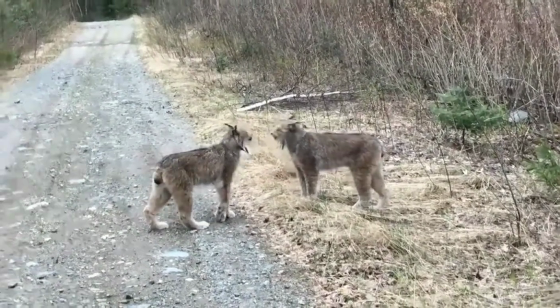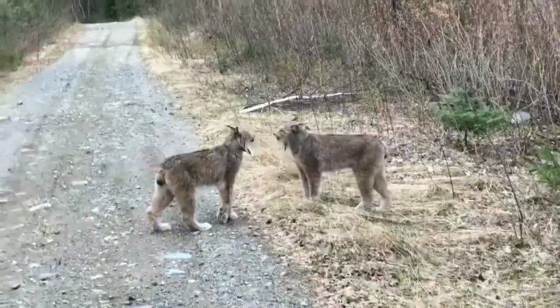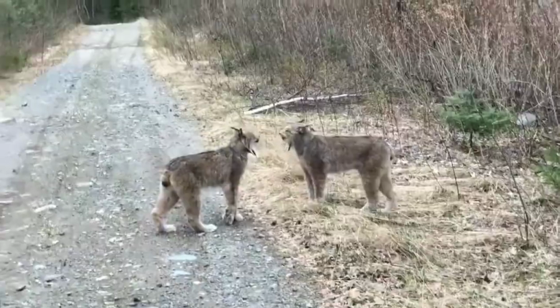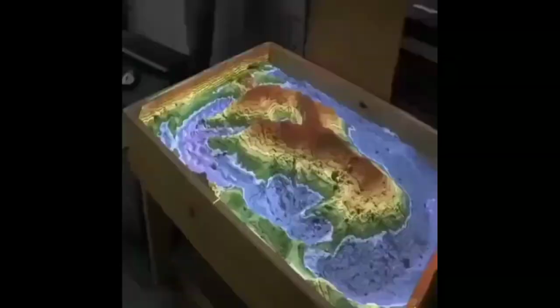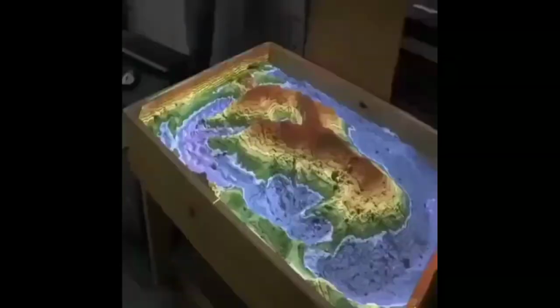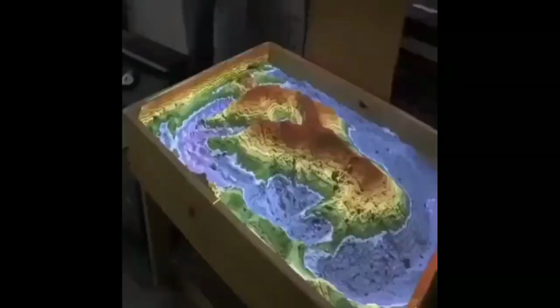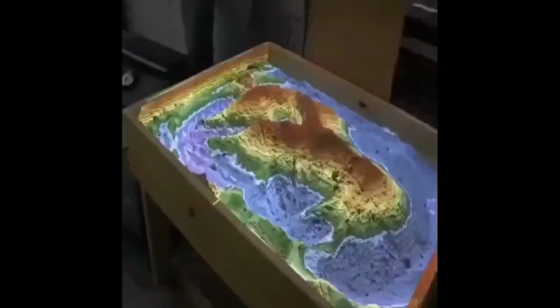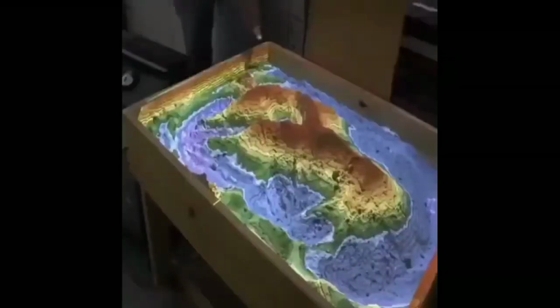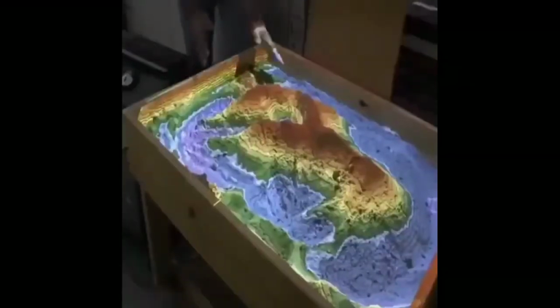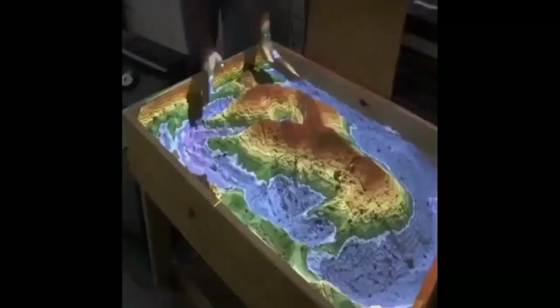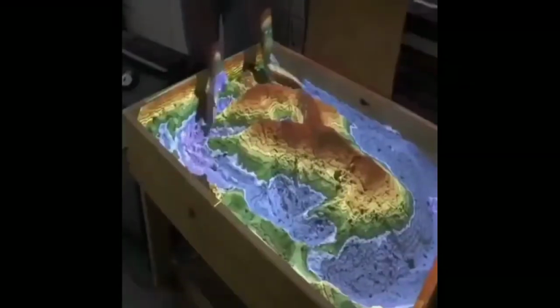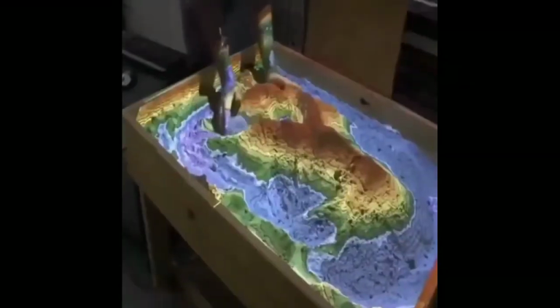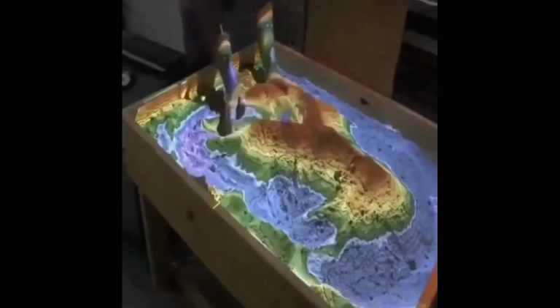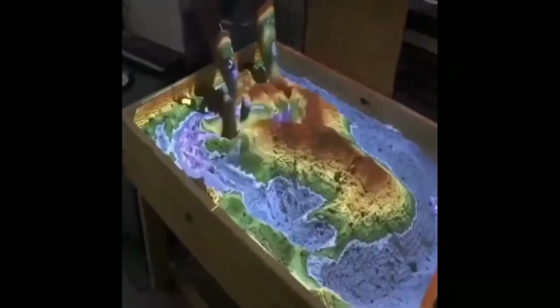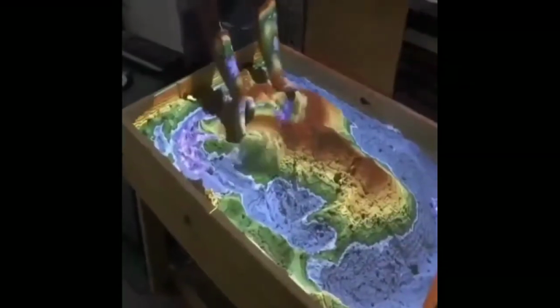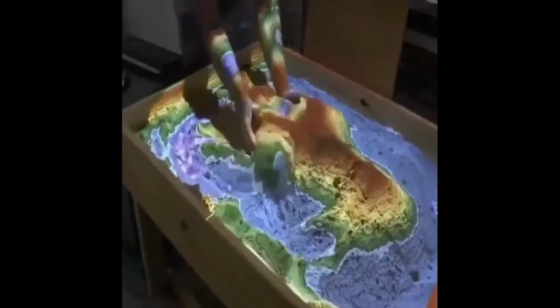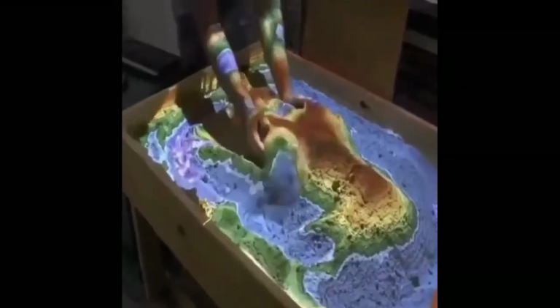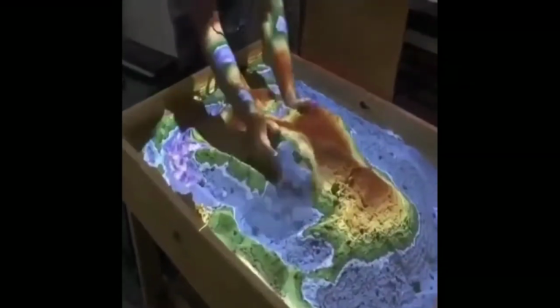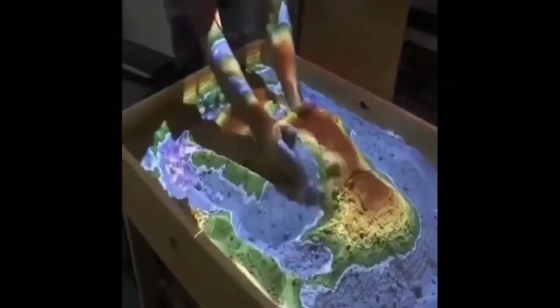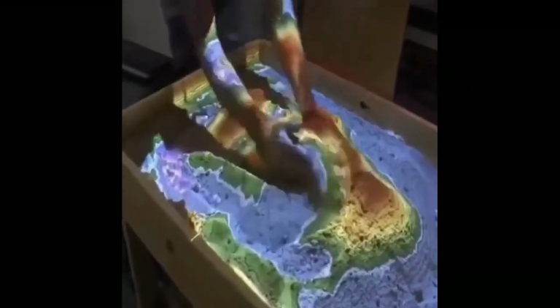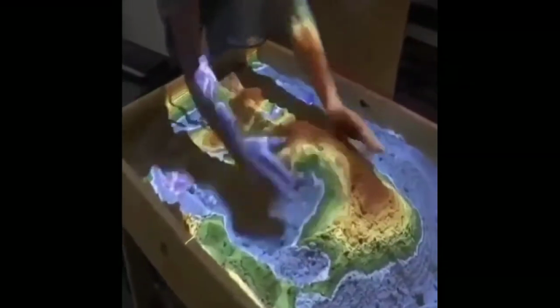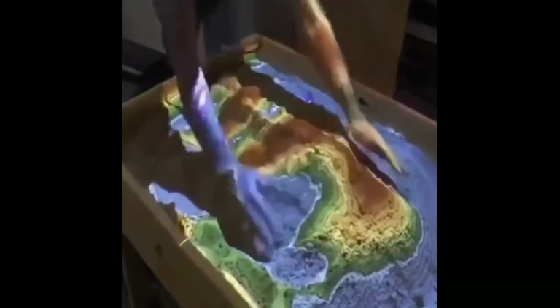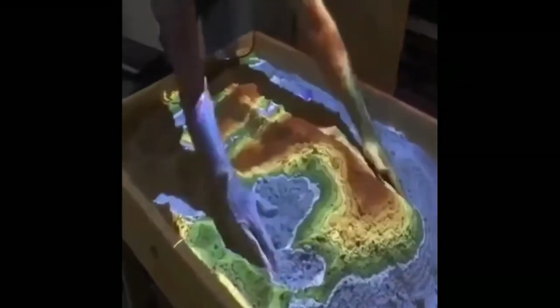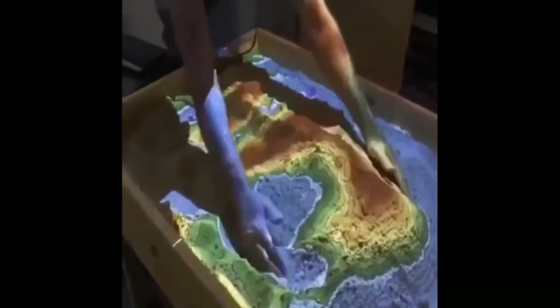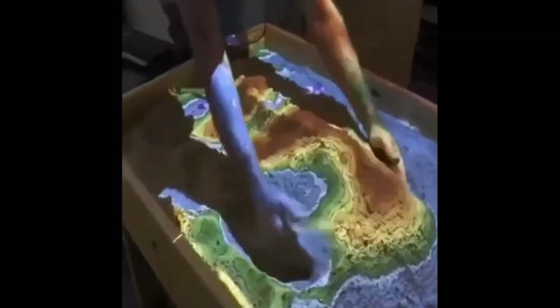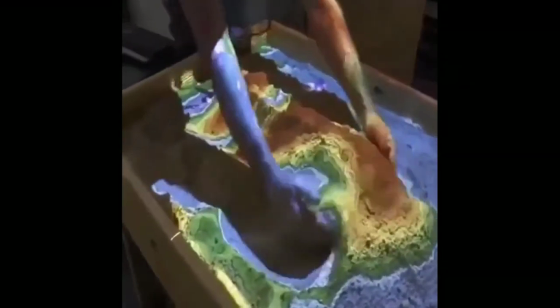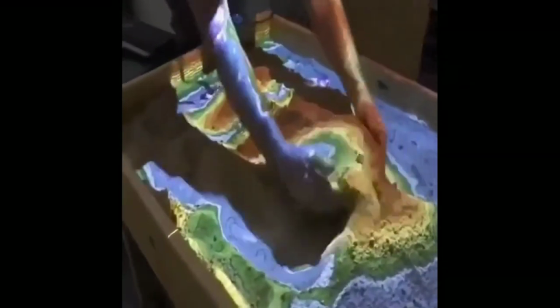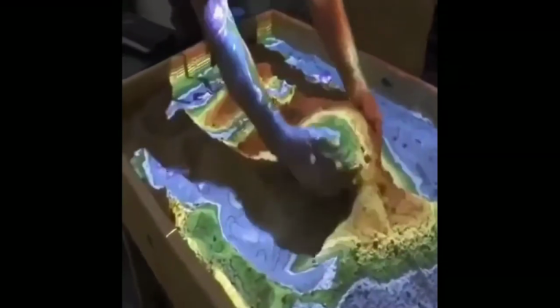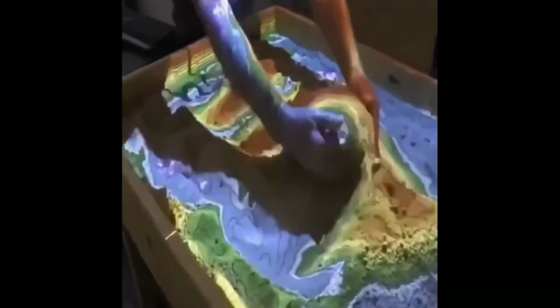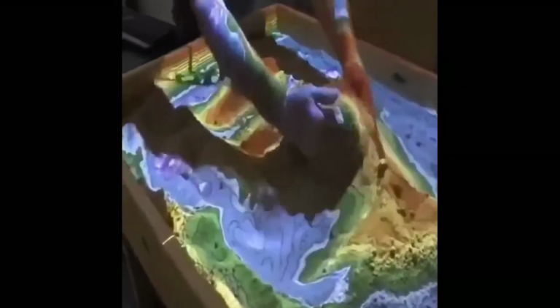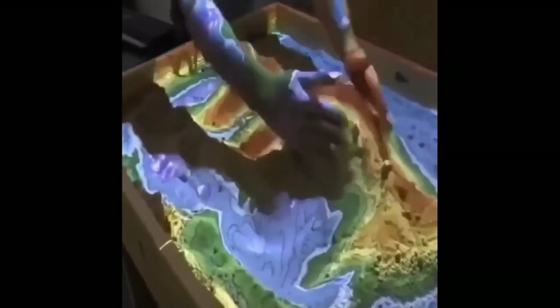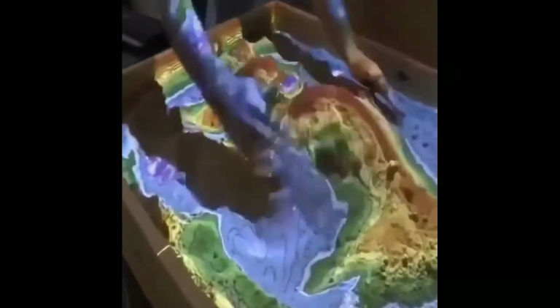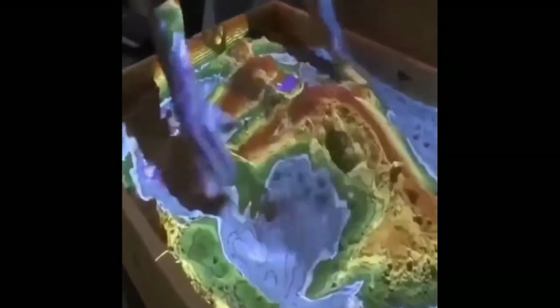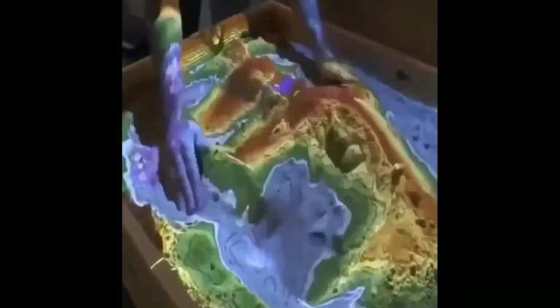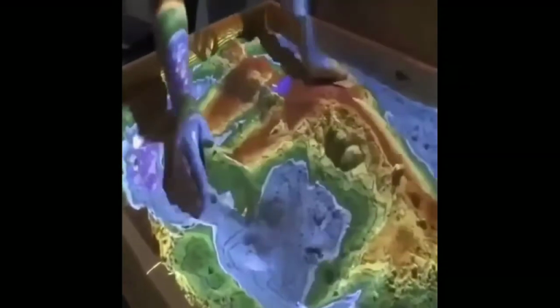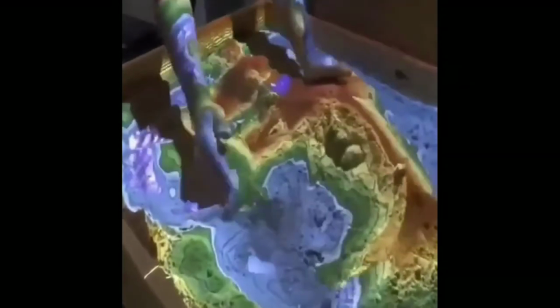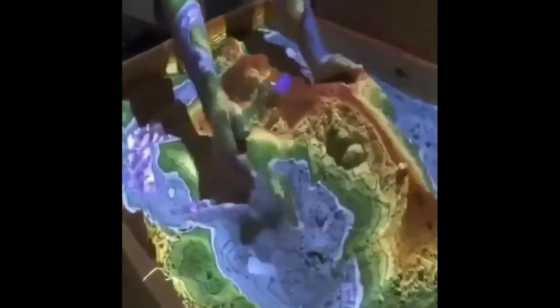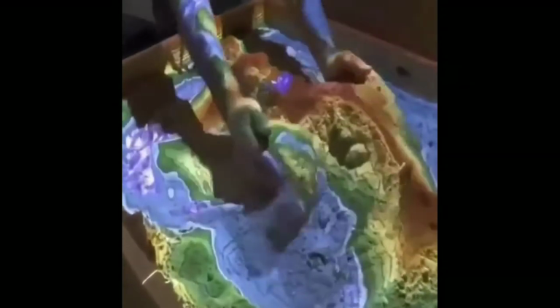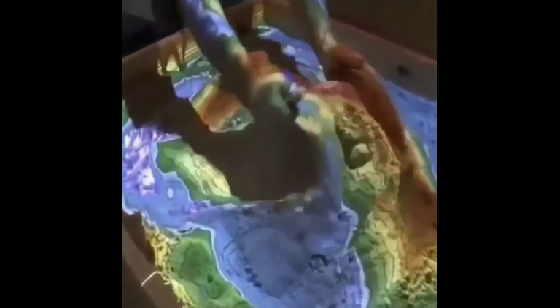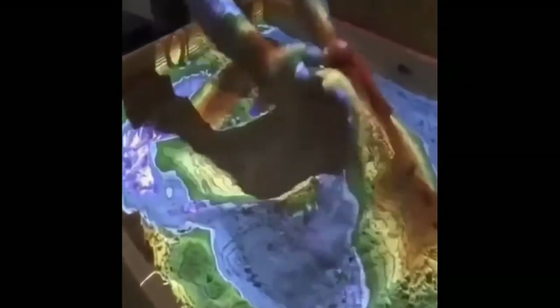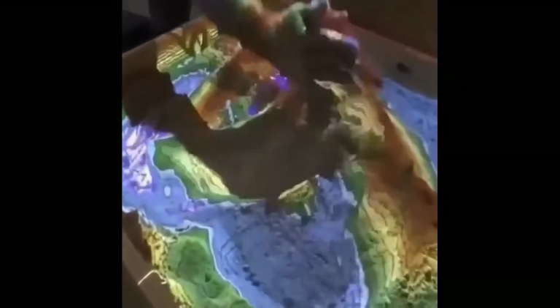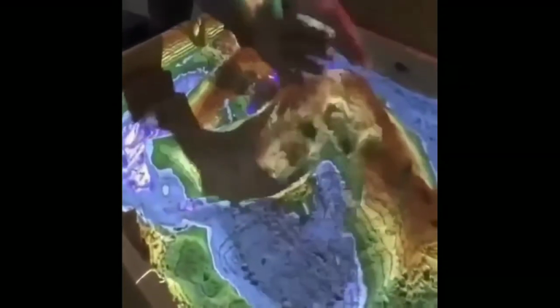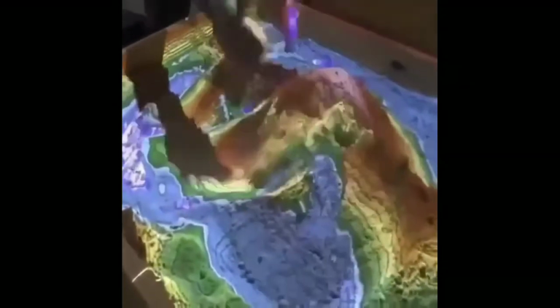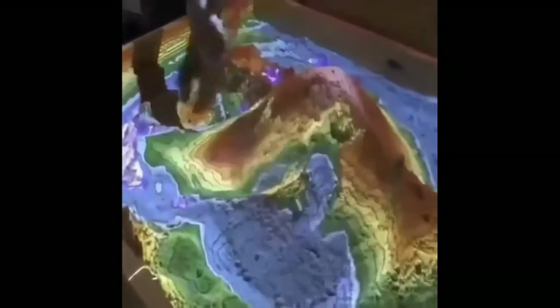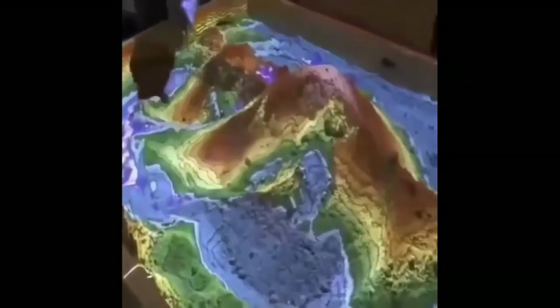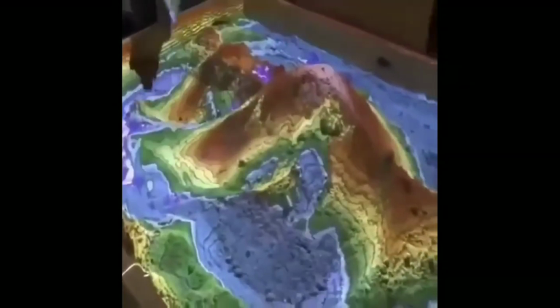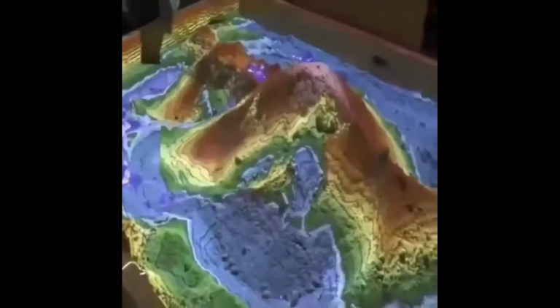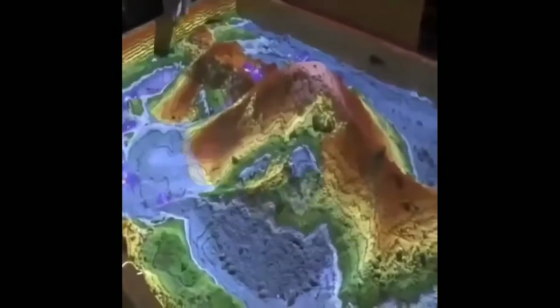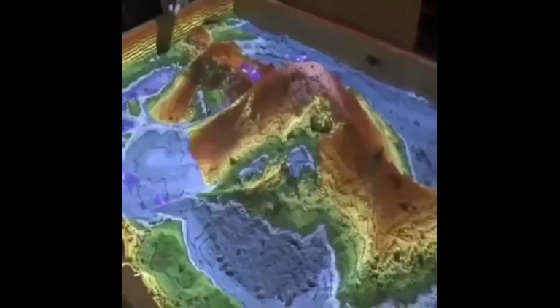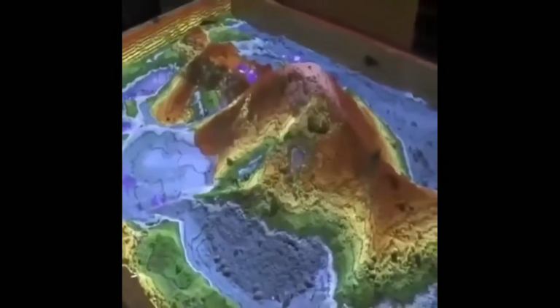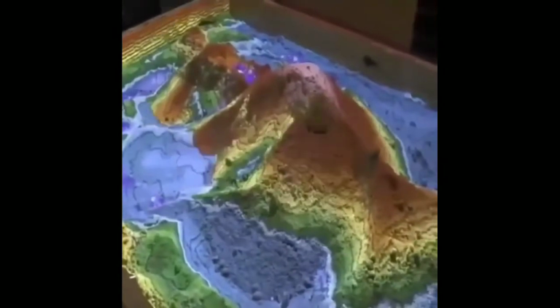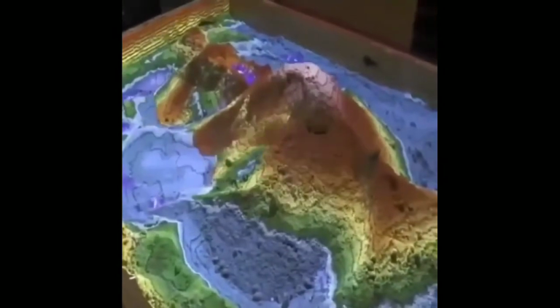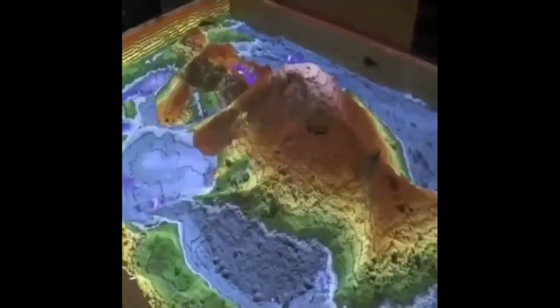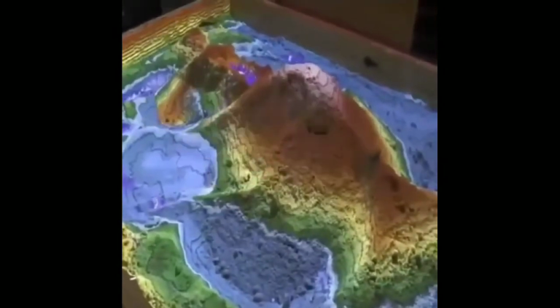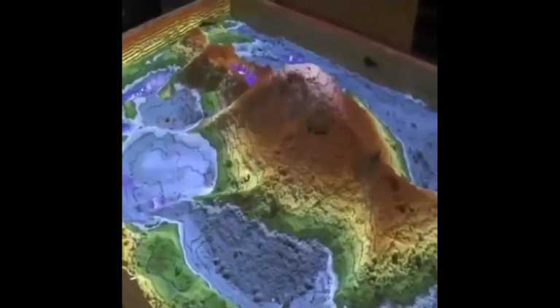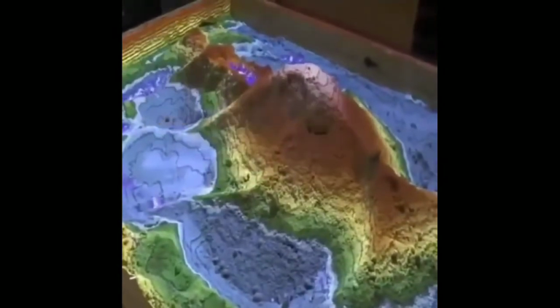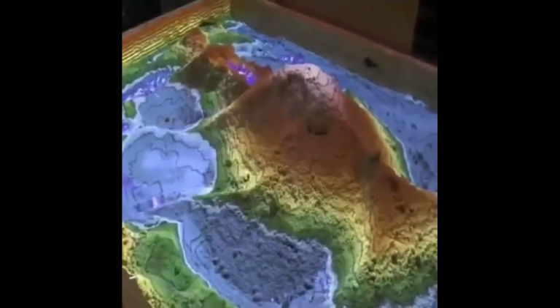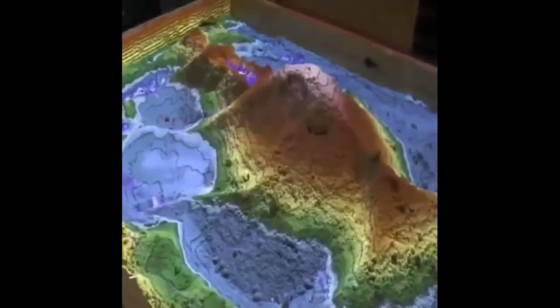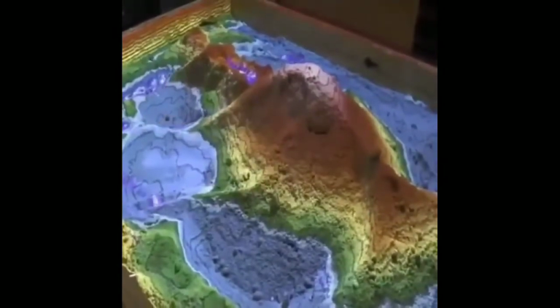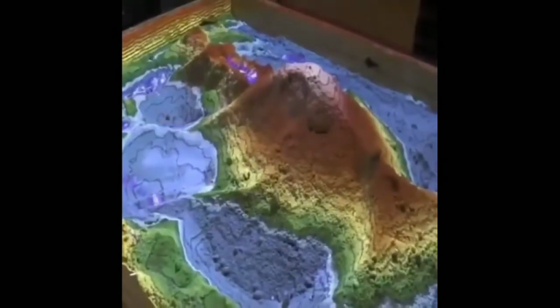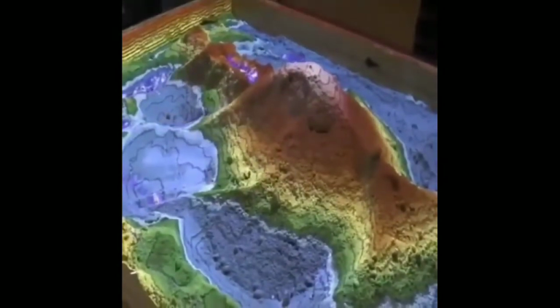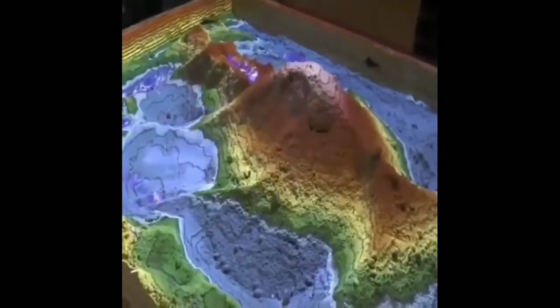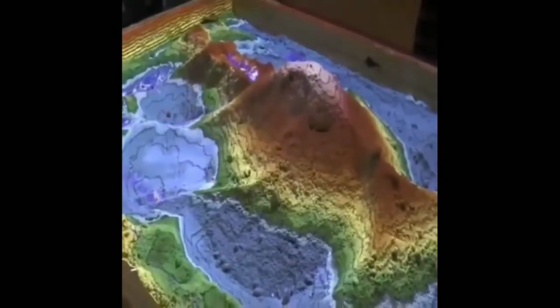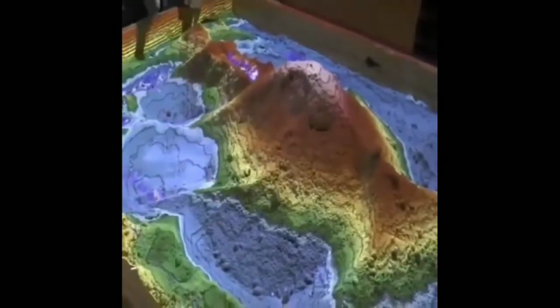Topography sandboxes are generally consisted of a projector and sand. It can divide the entire sandbox by their position and height.